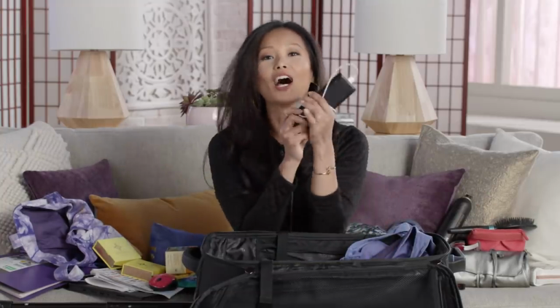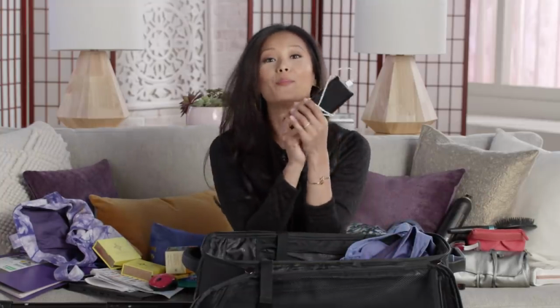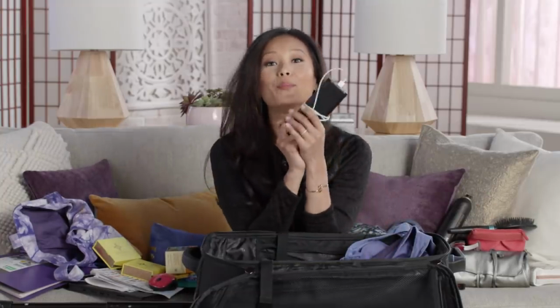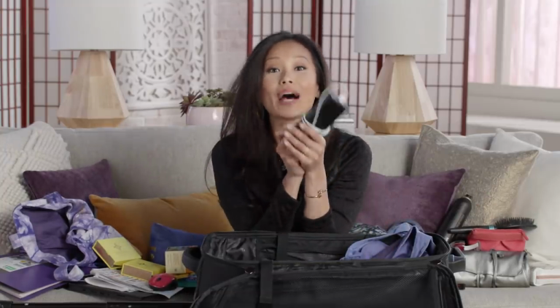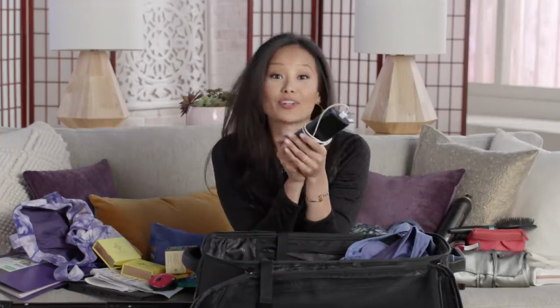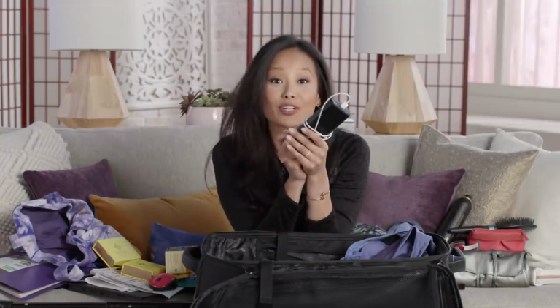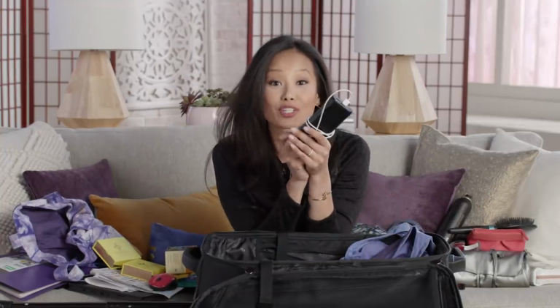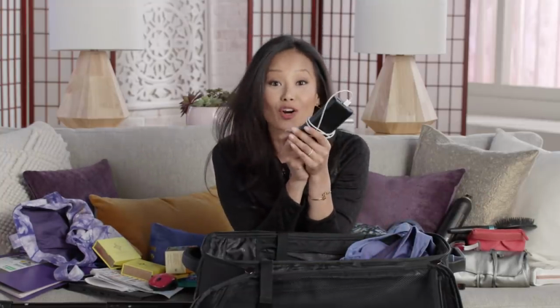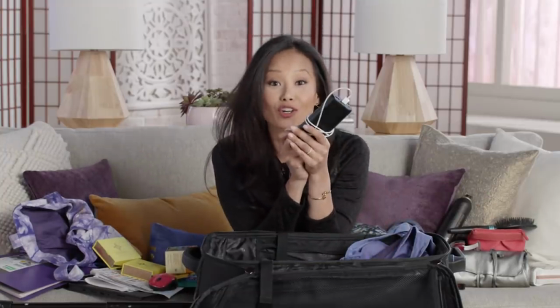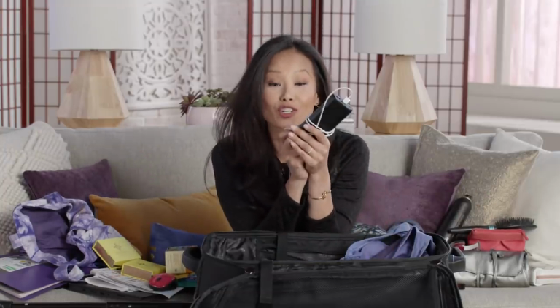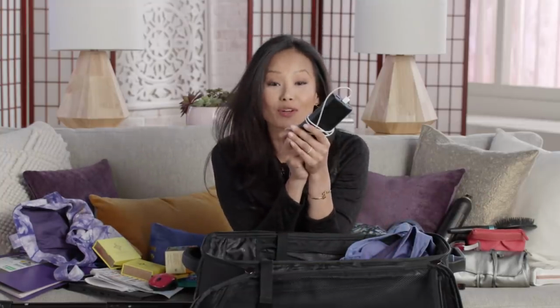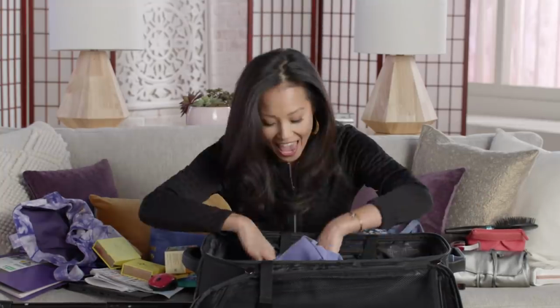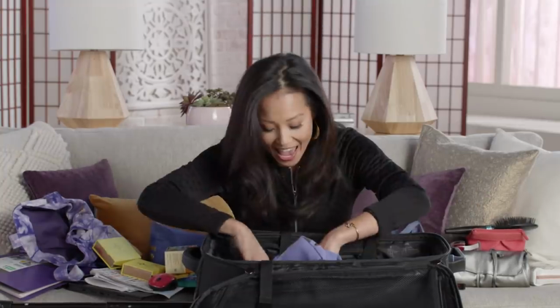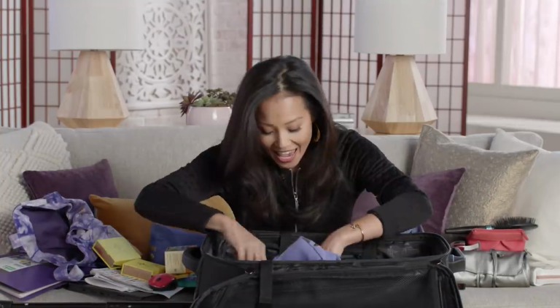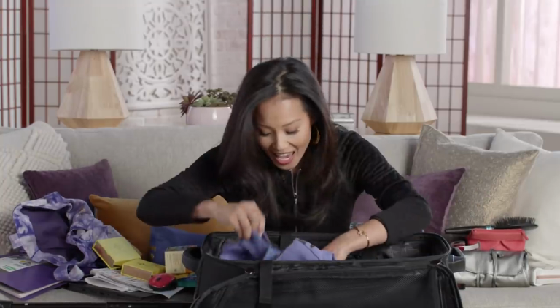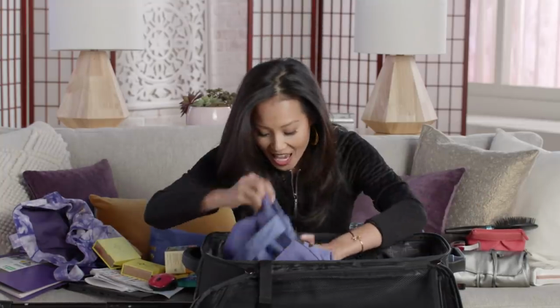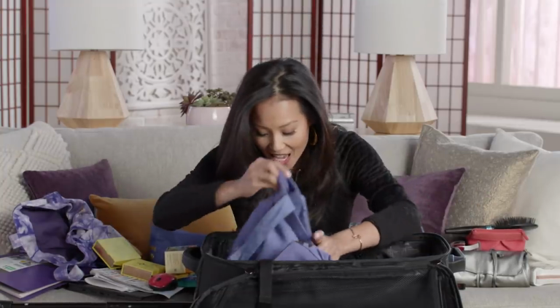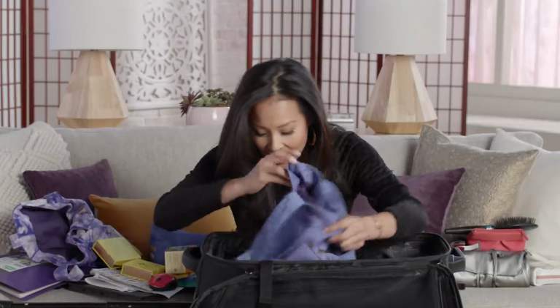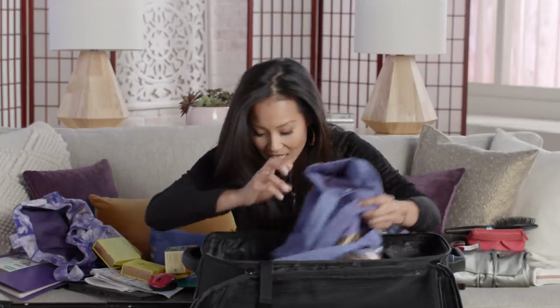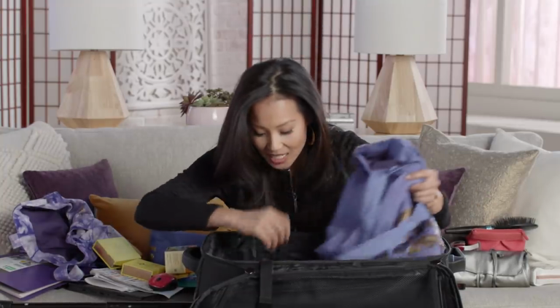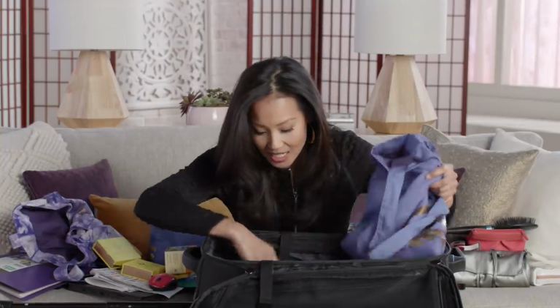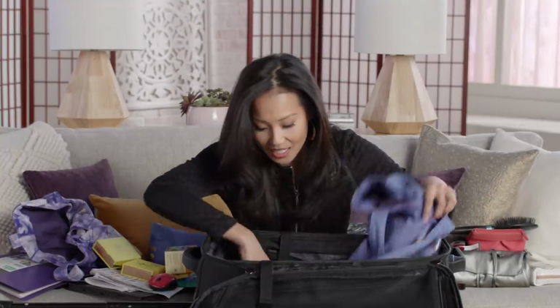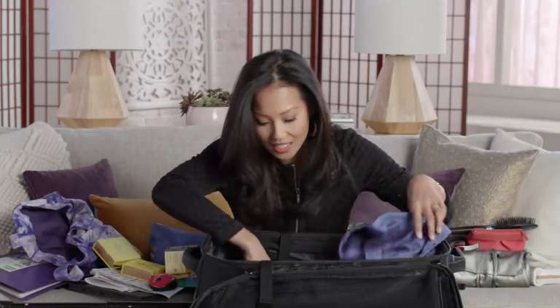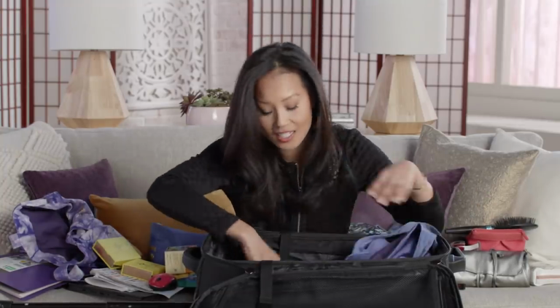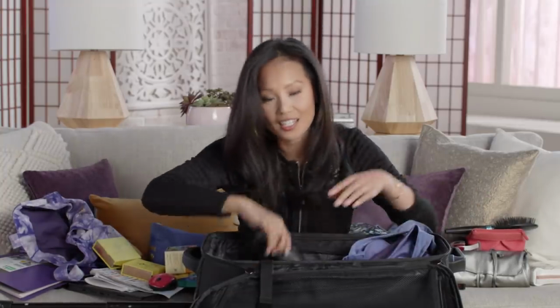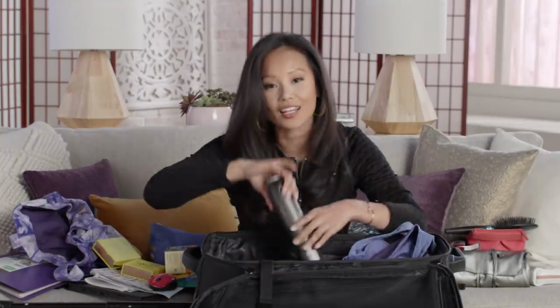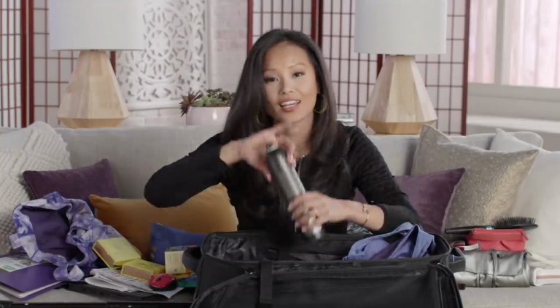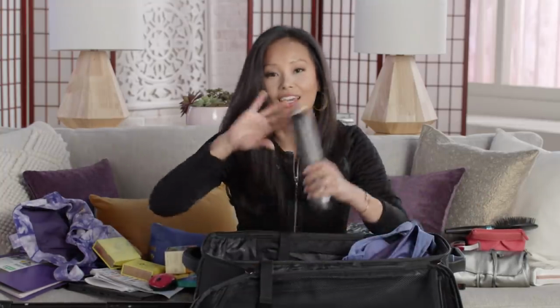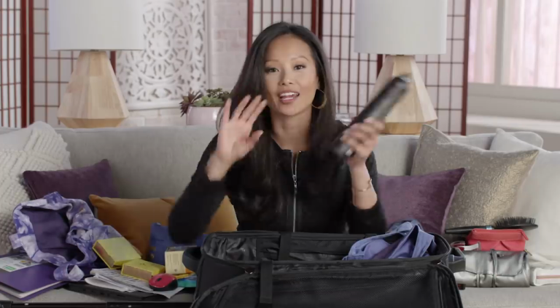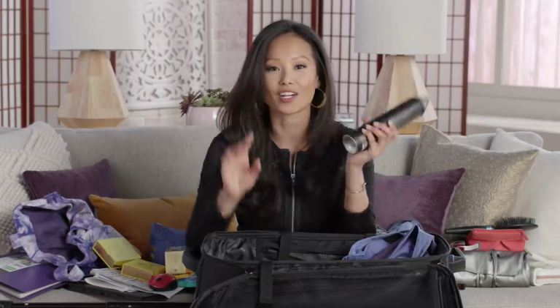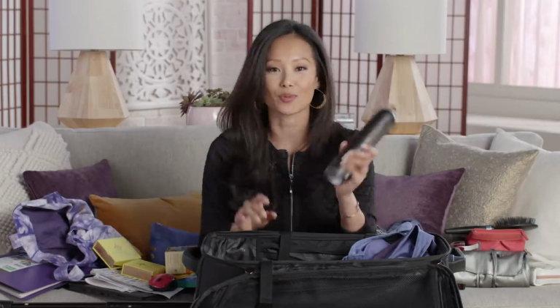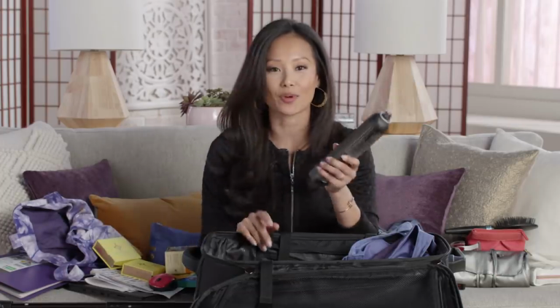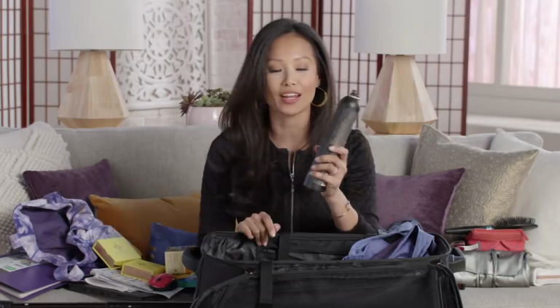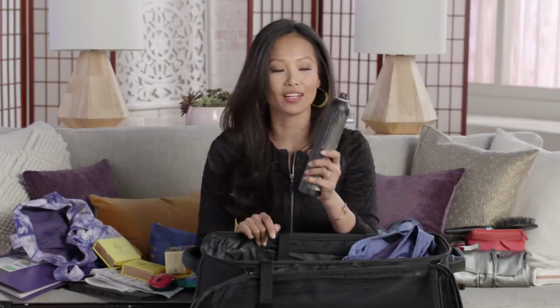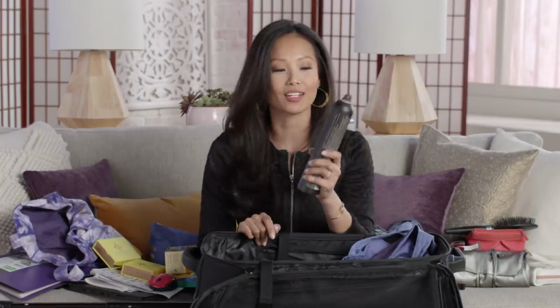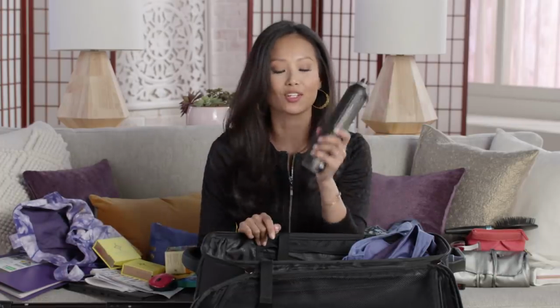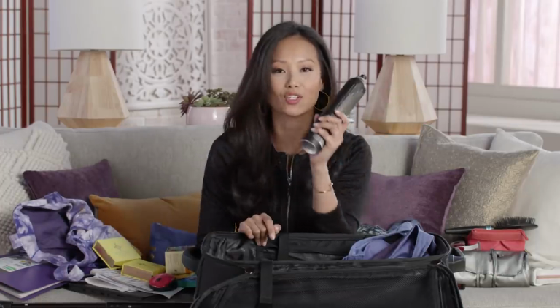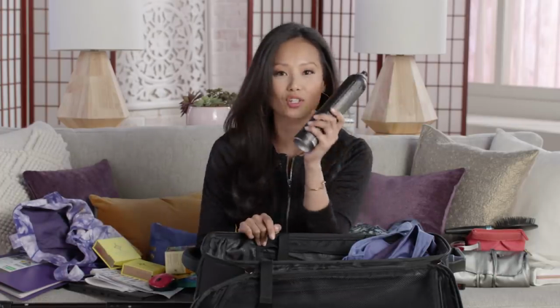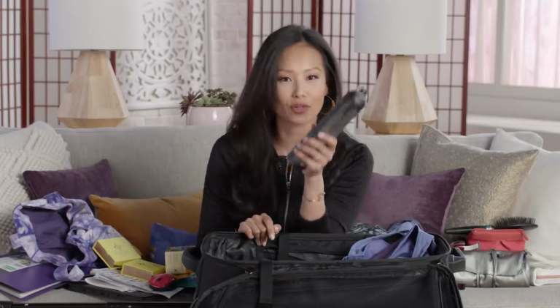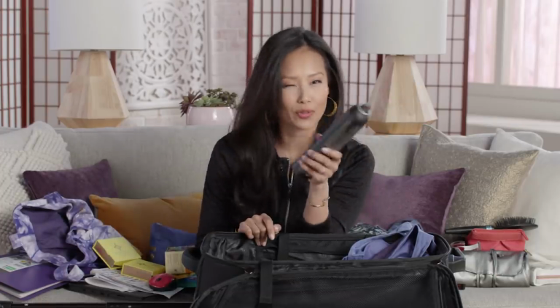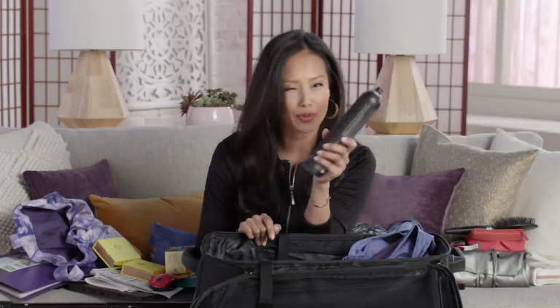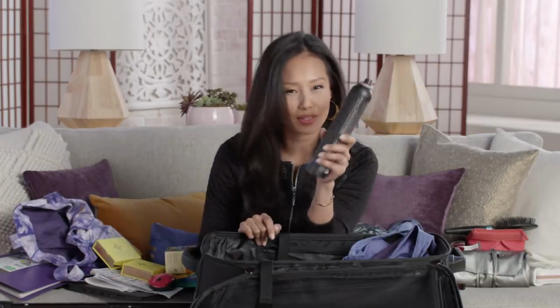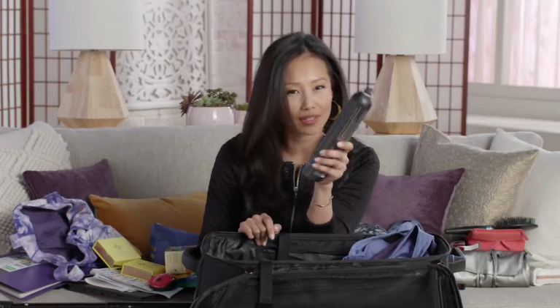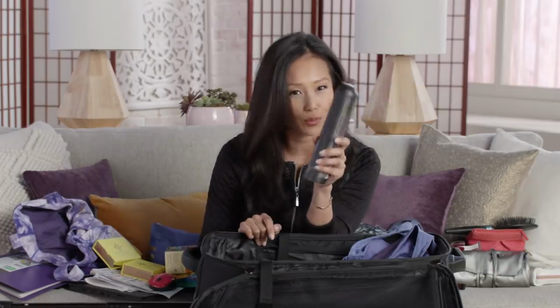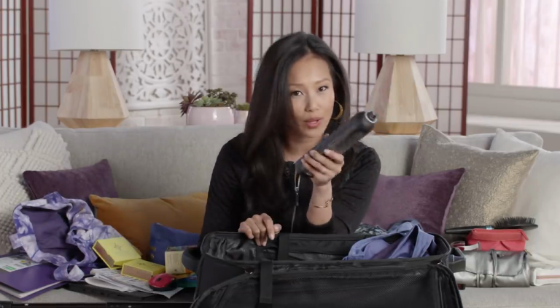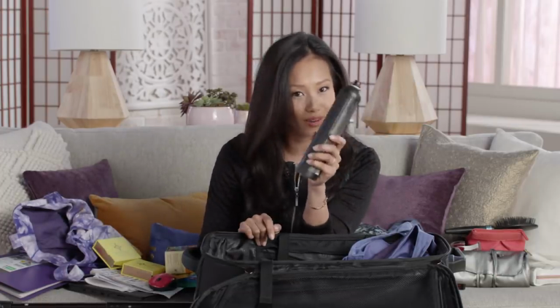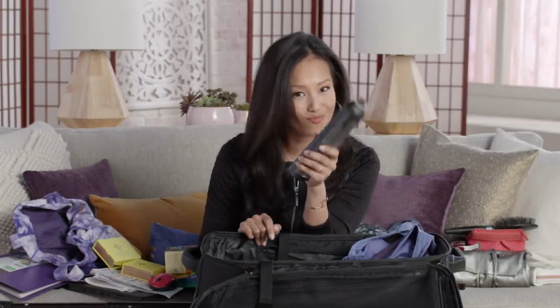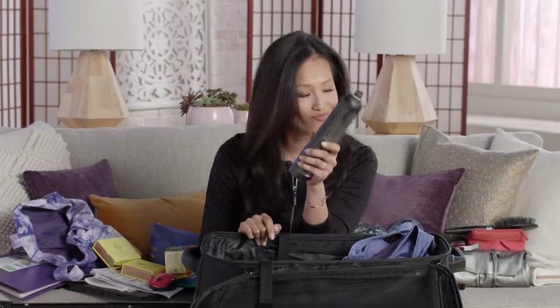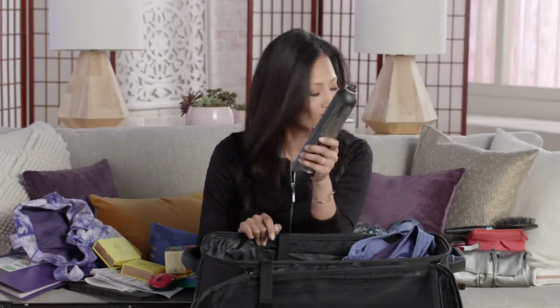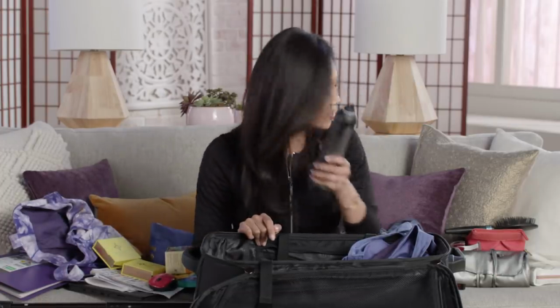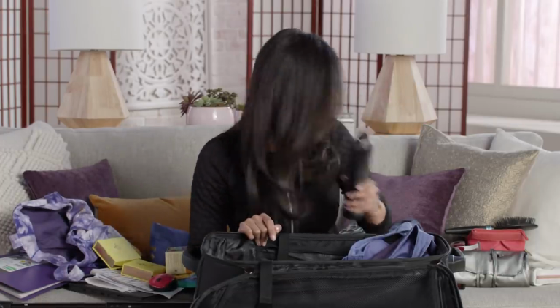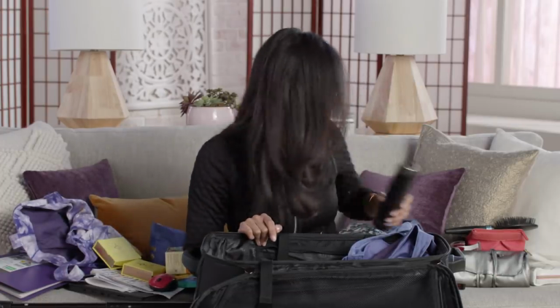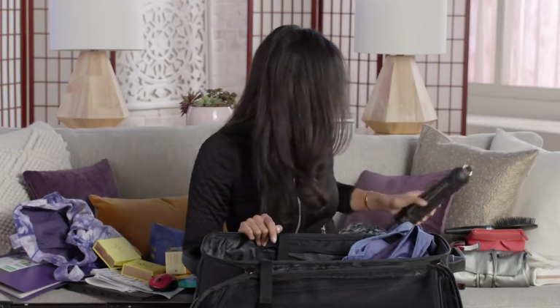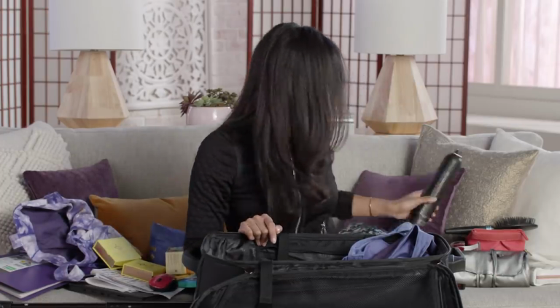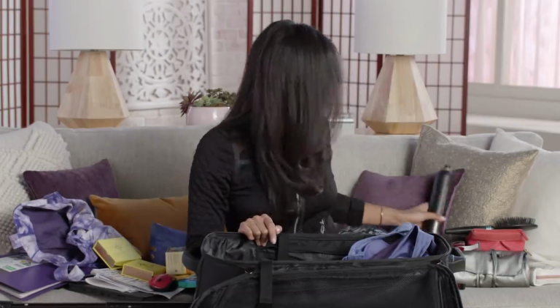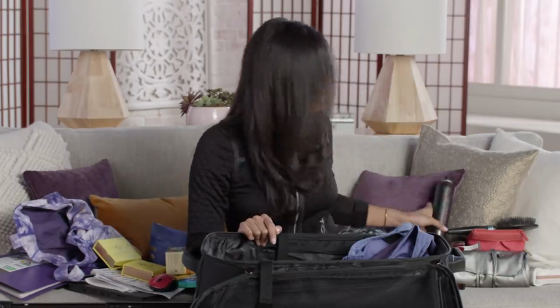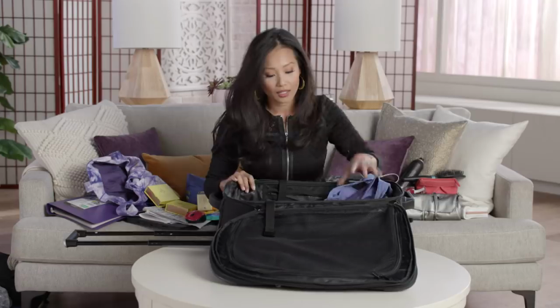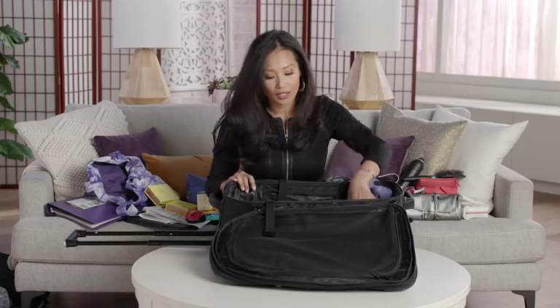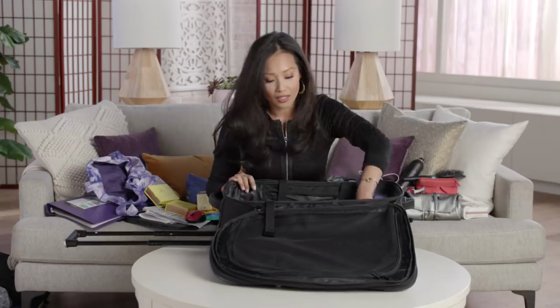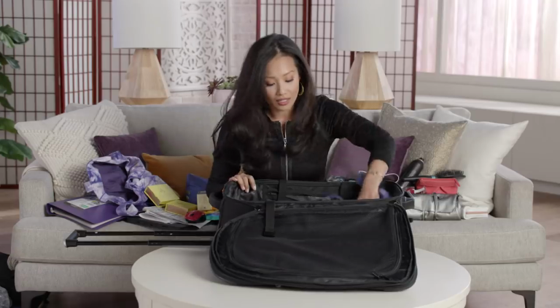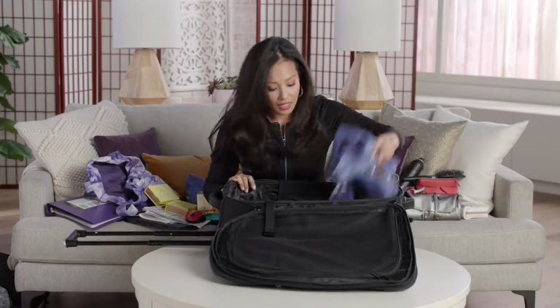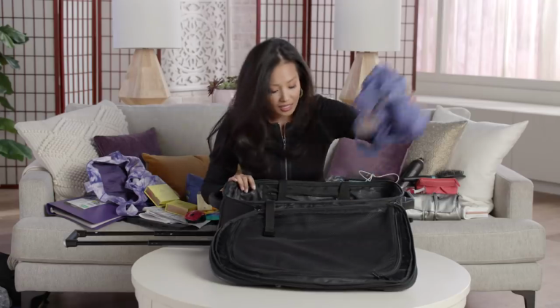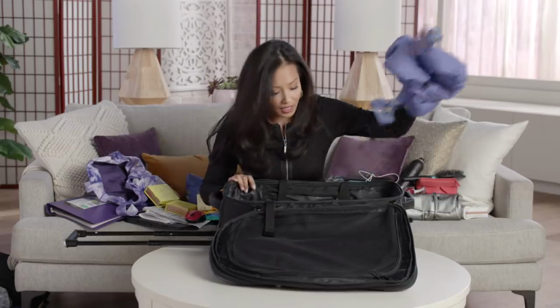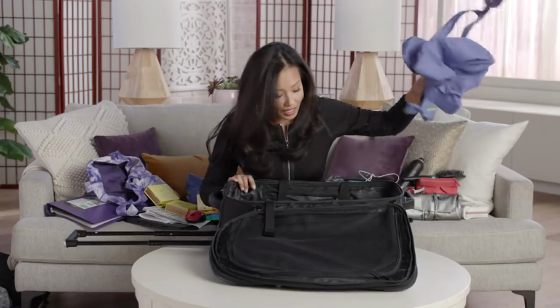A battery charger and hairspray — not sure where the lid went. I think that's it, guys!